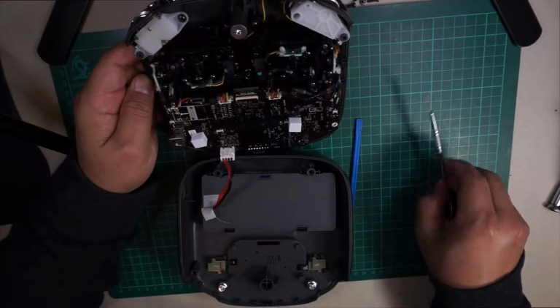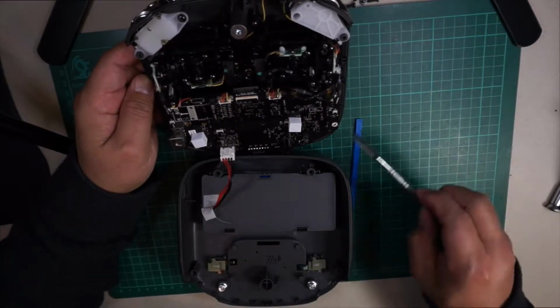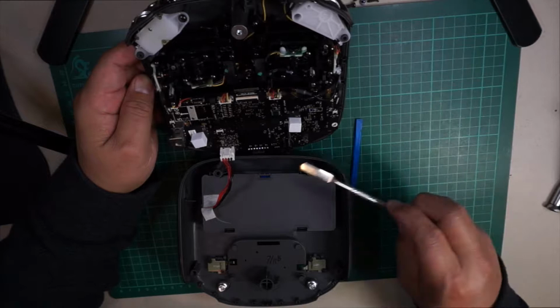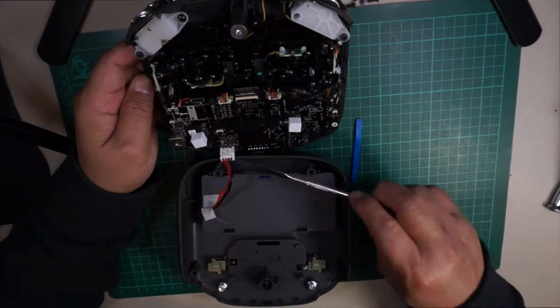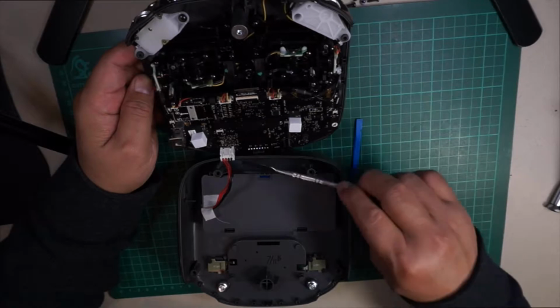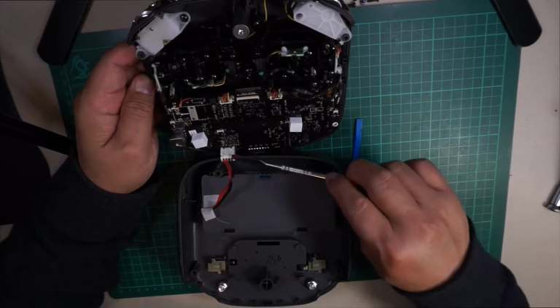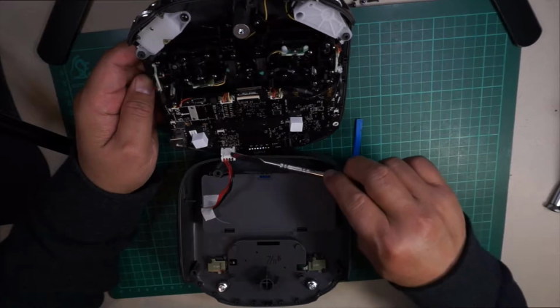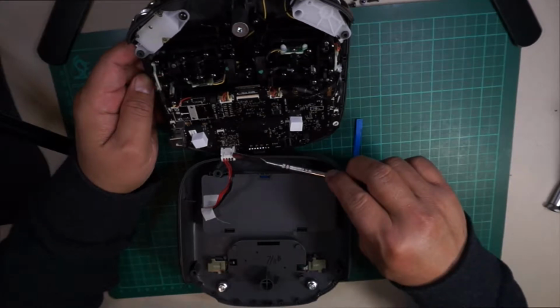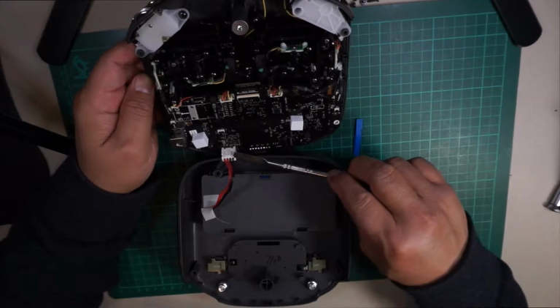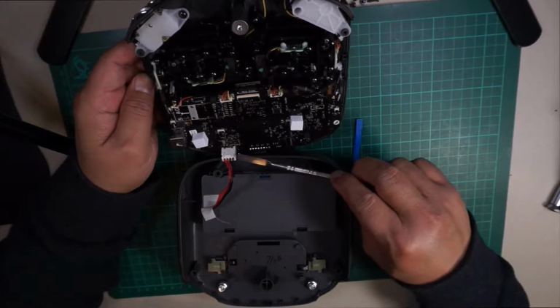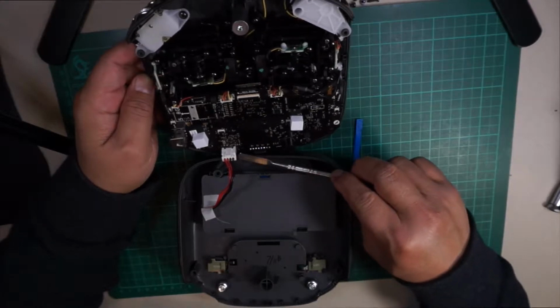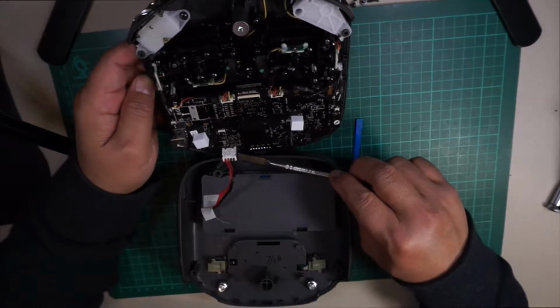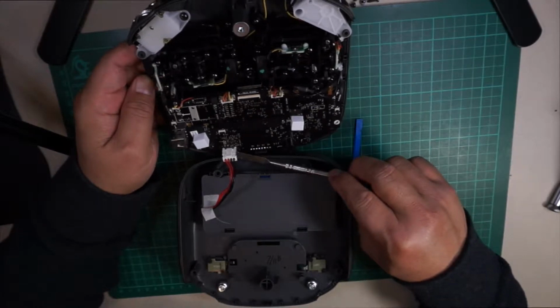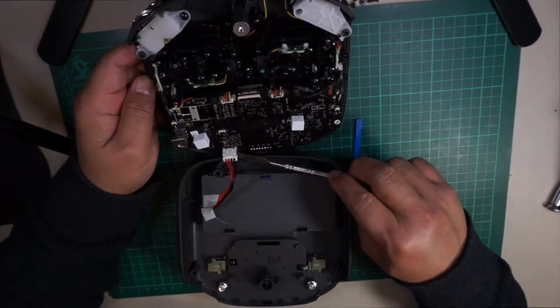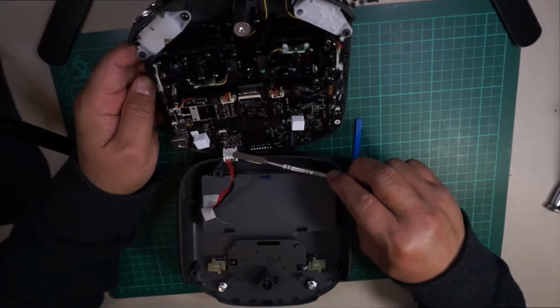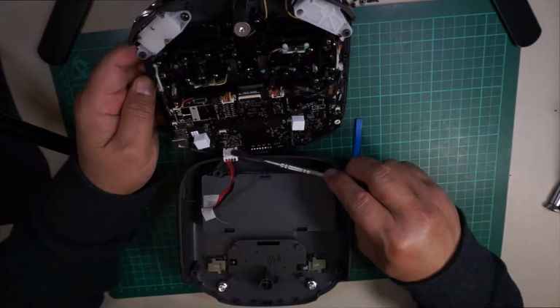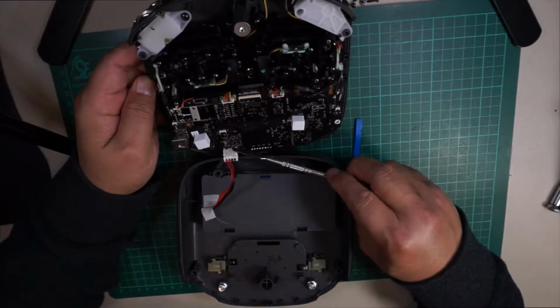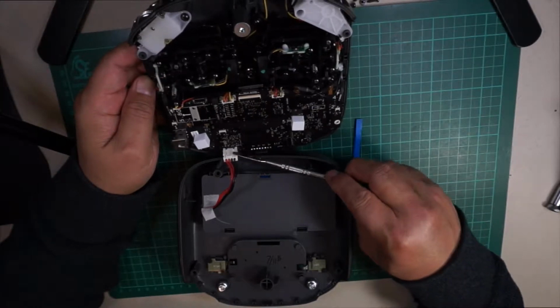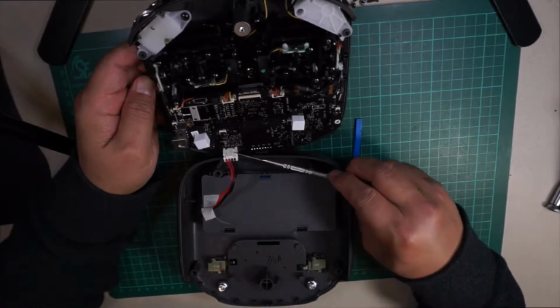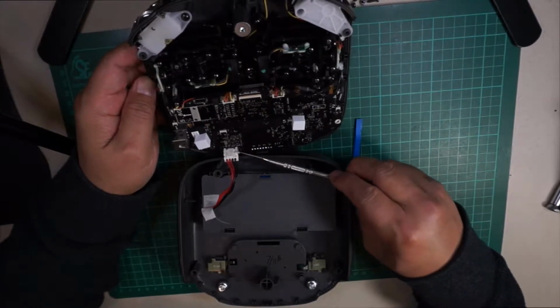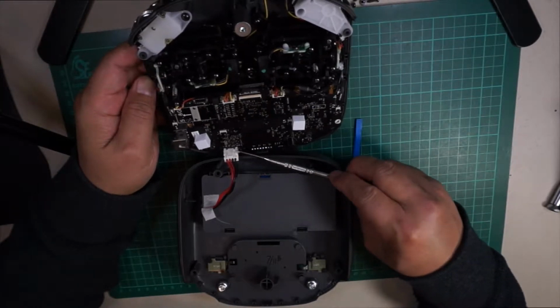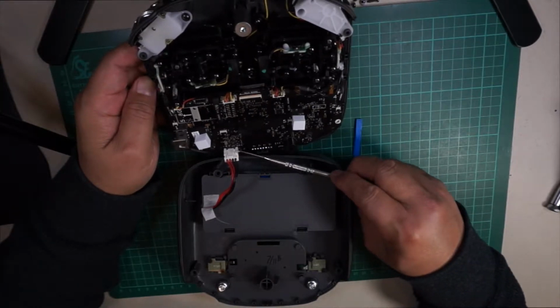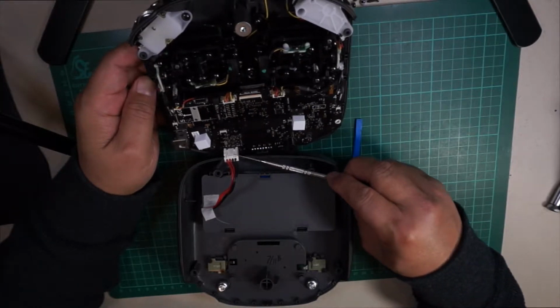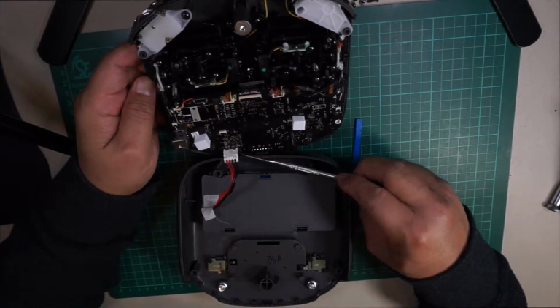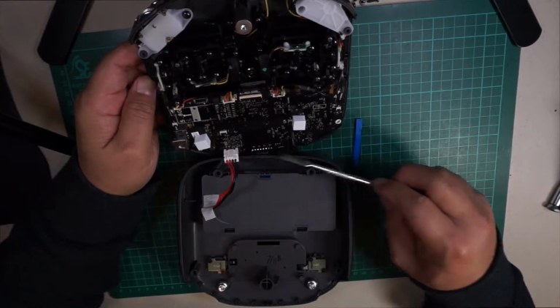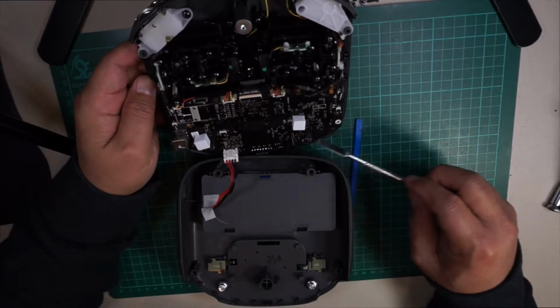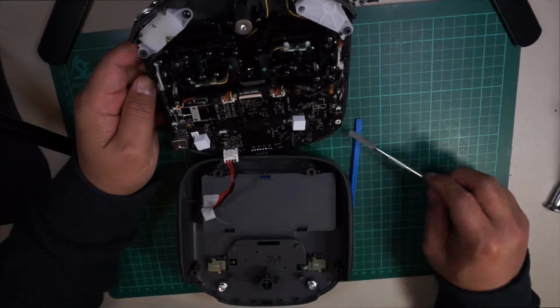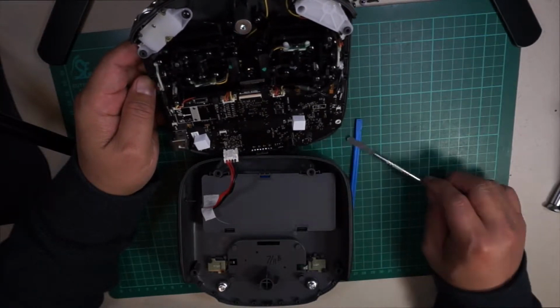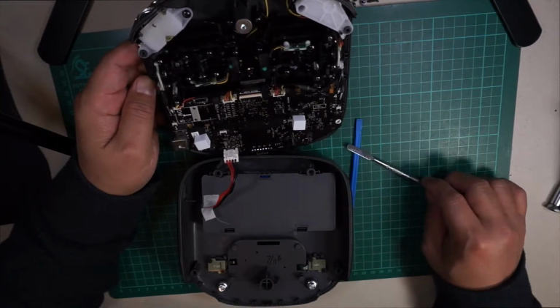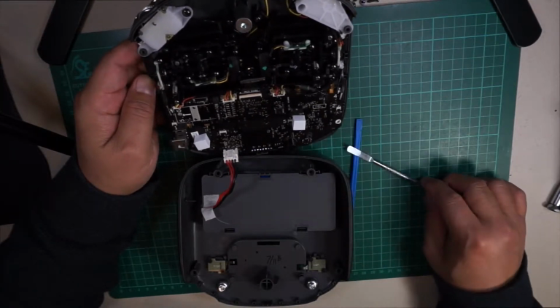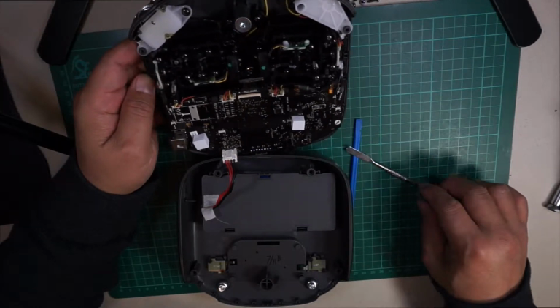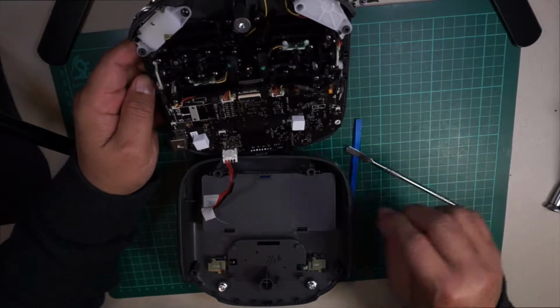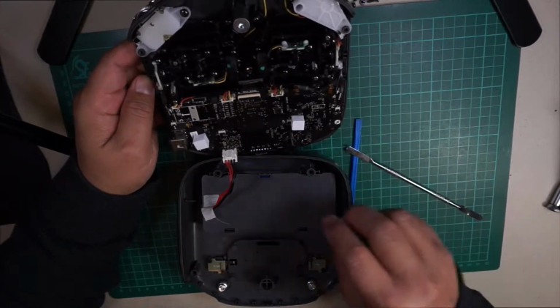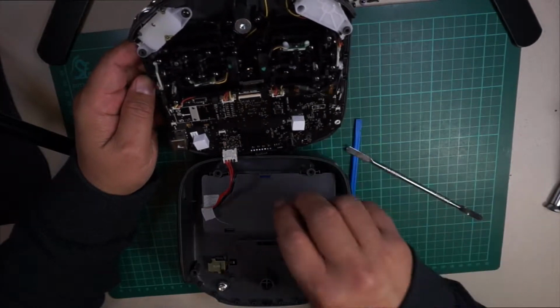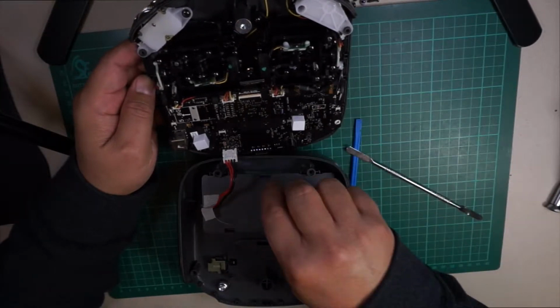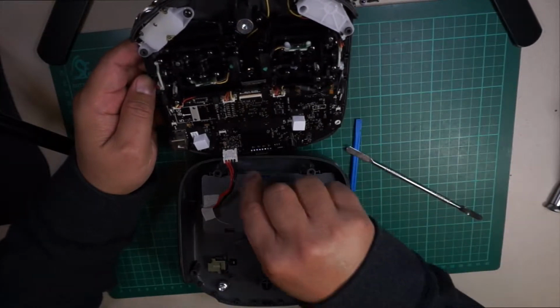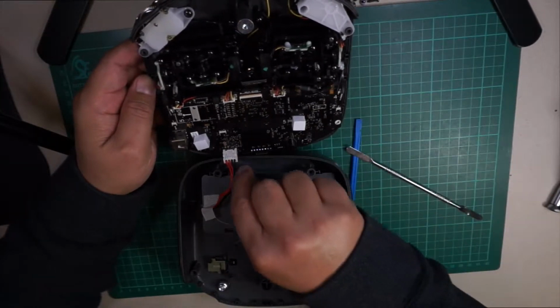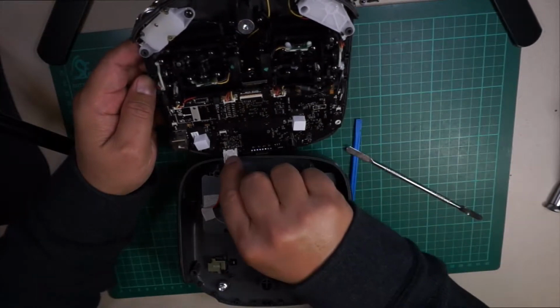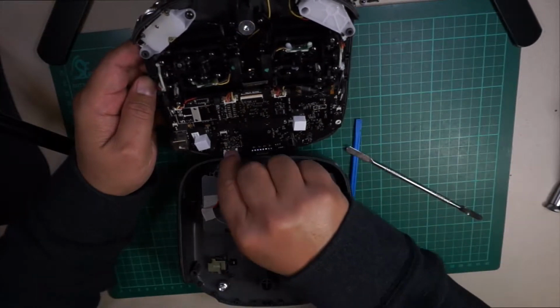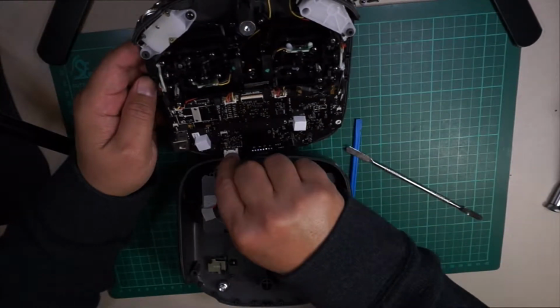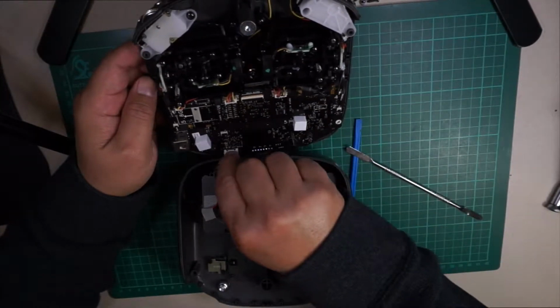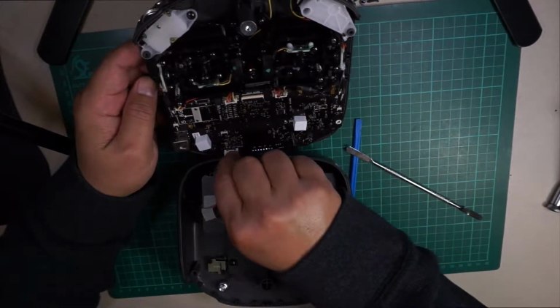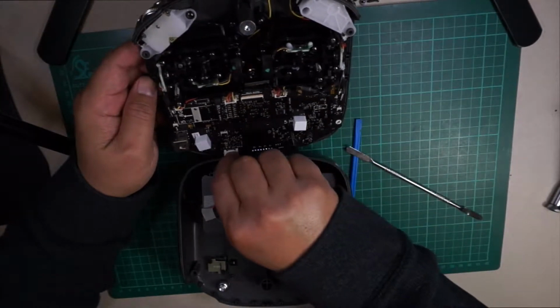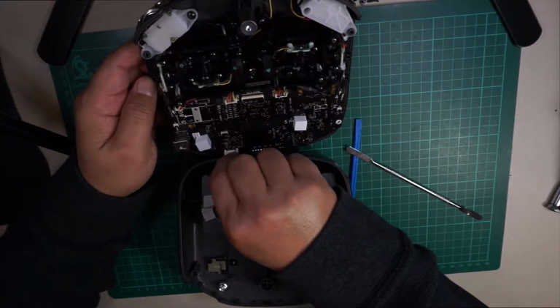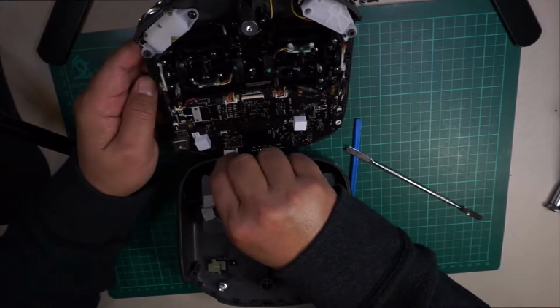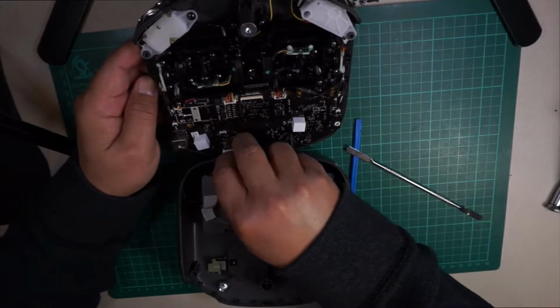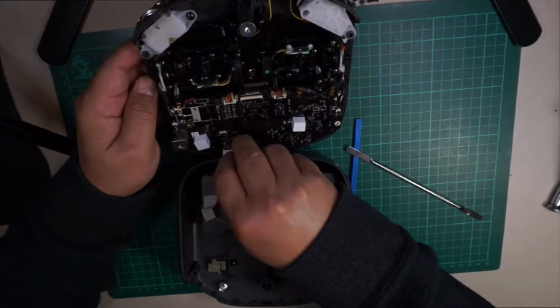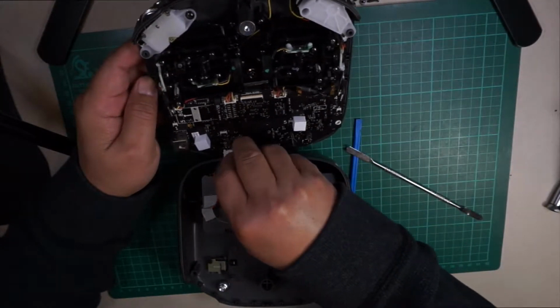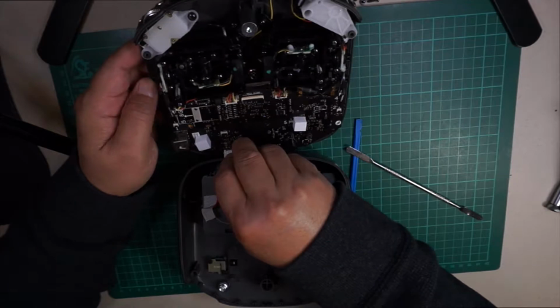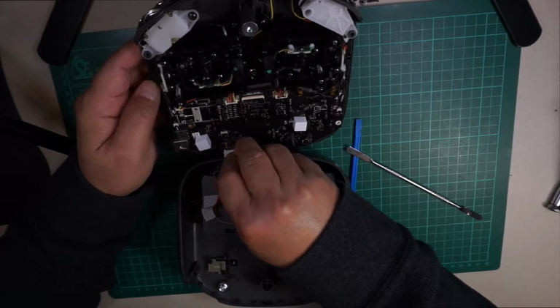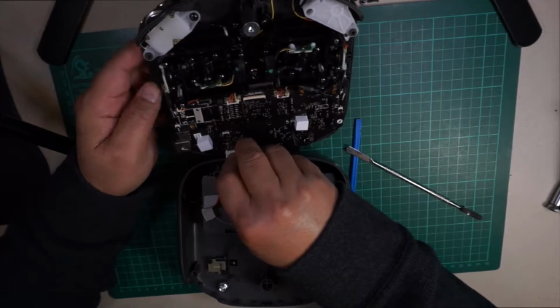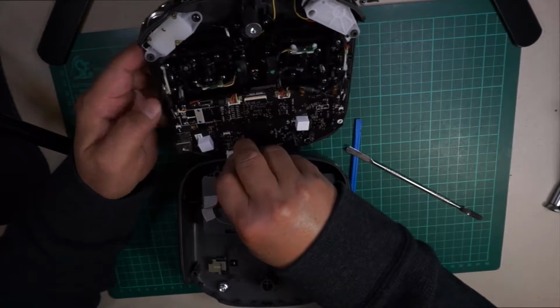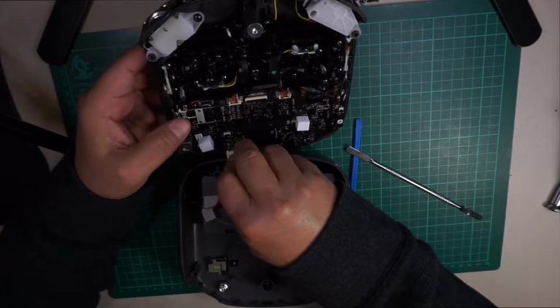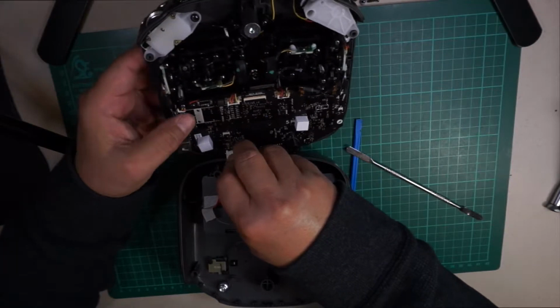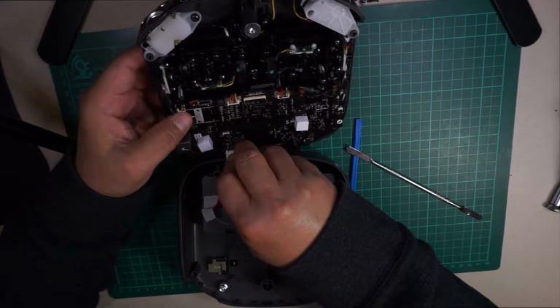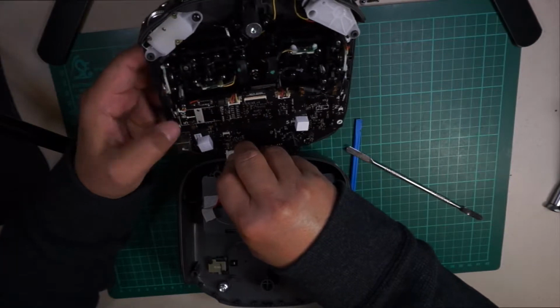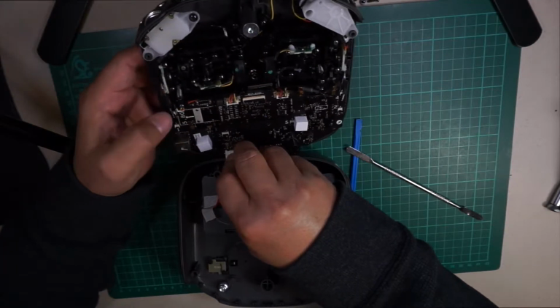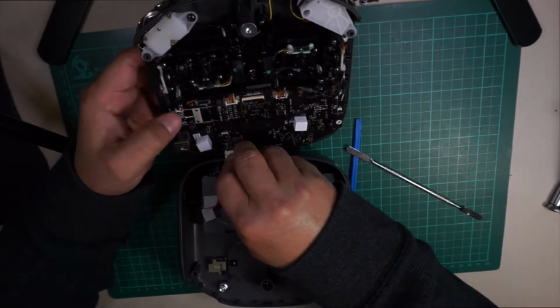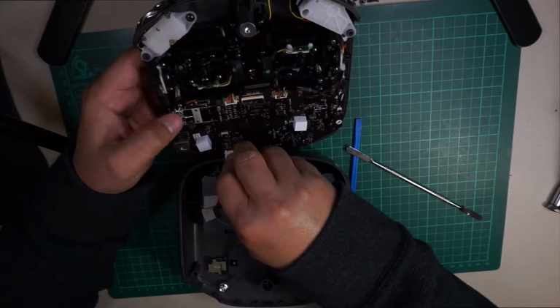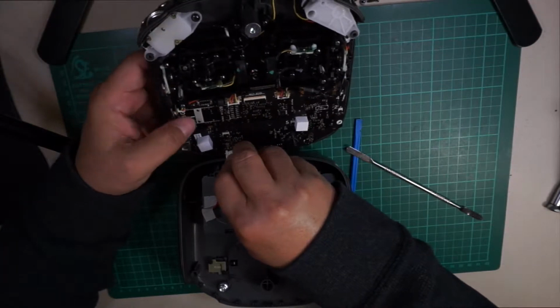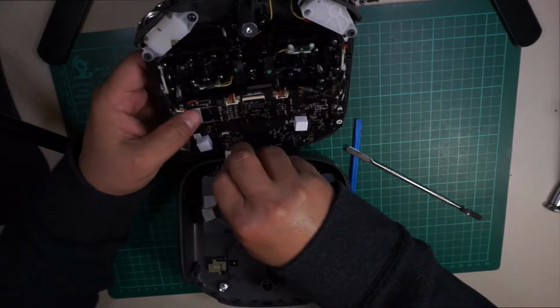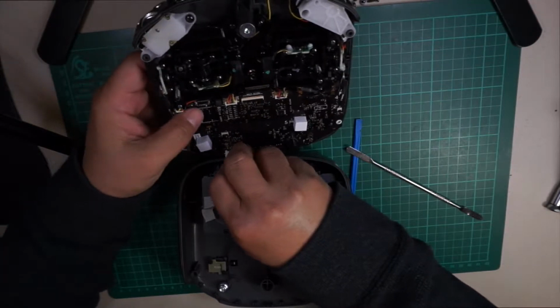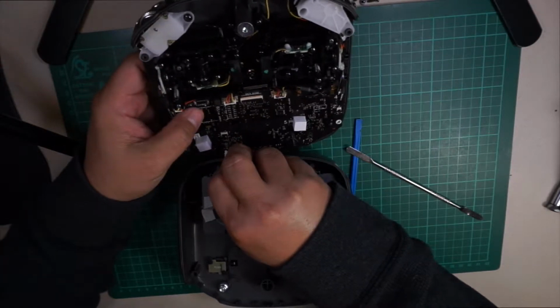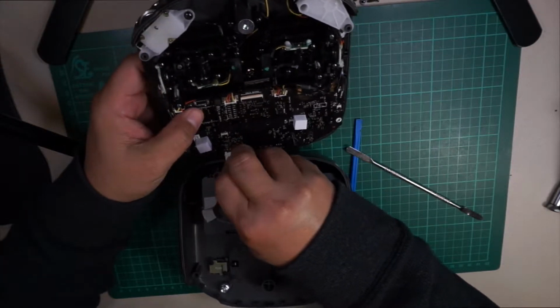Now that it's open, carefully remove the battery connector from the bottom plate.